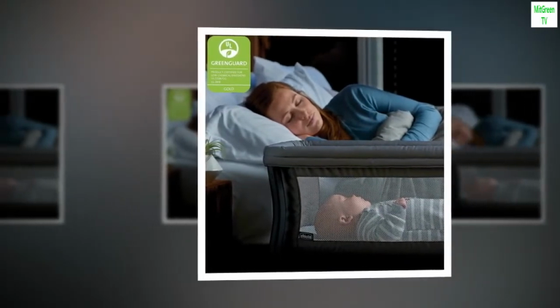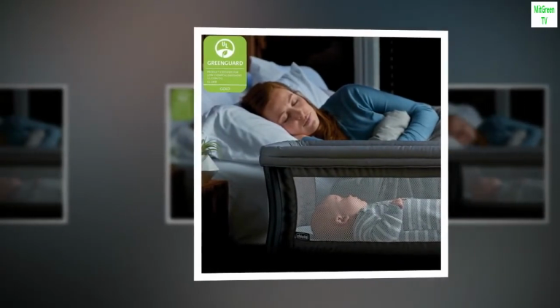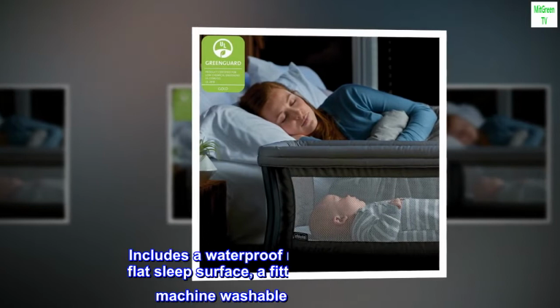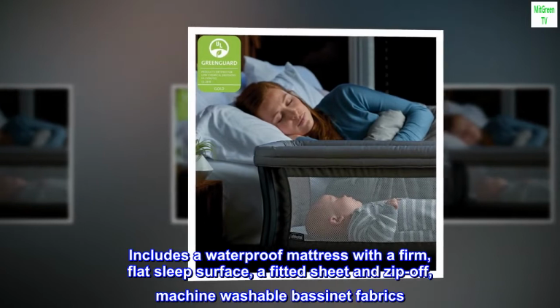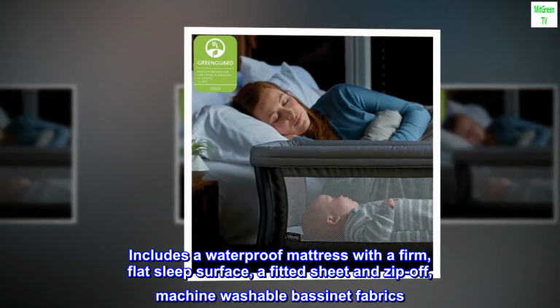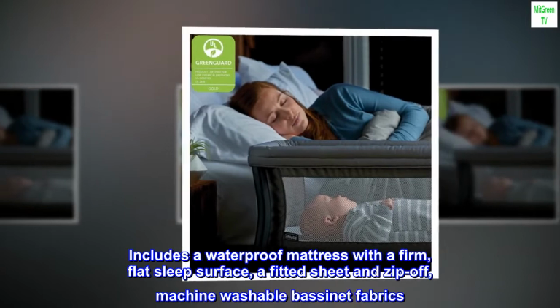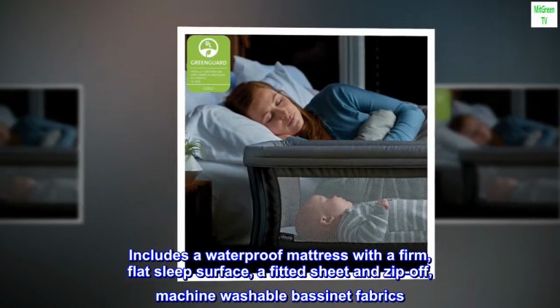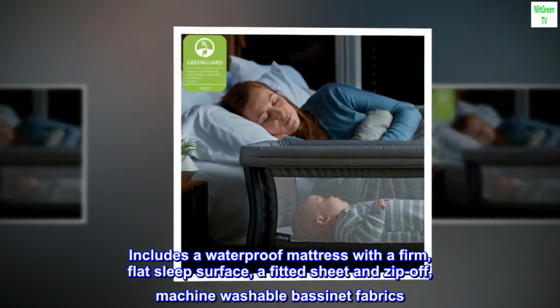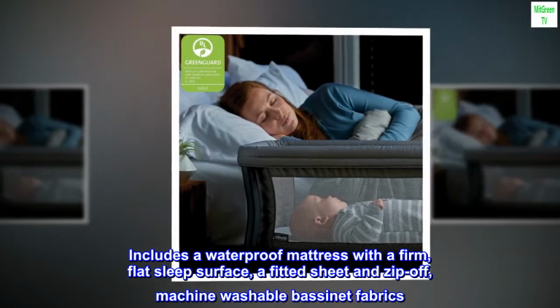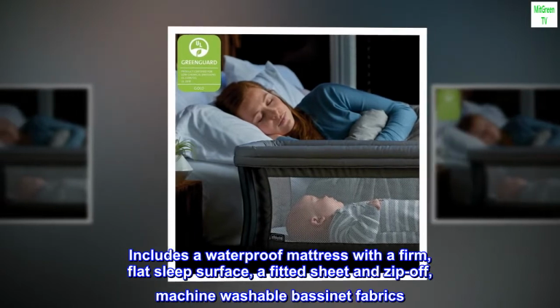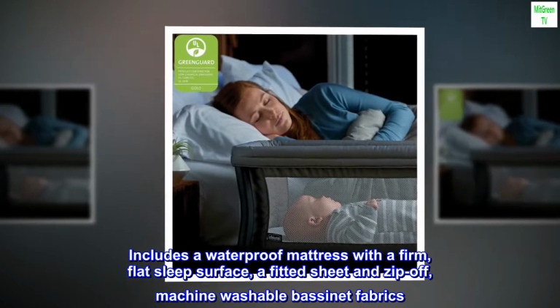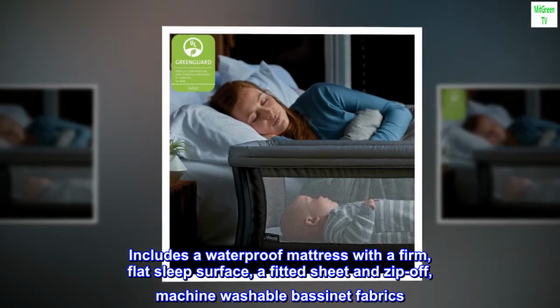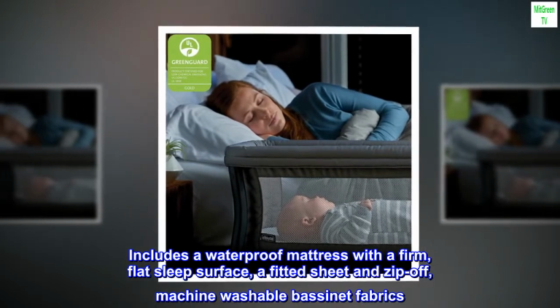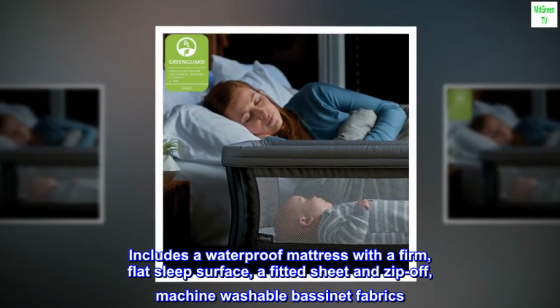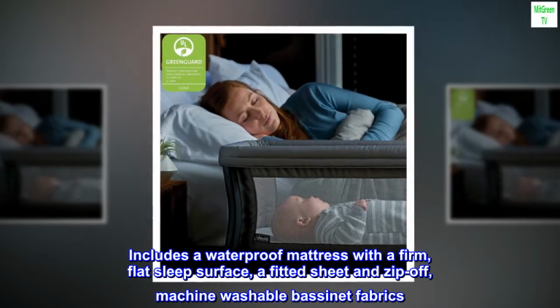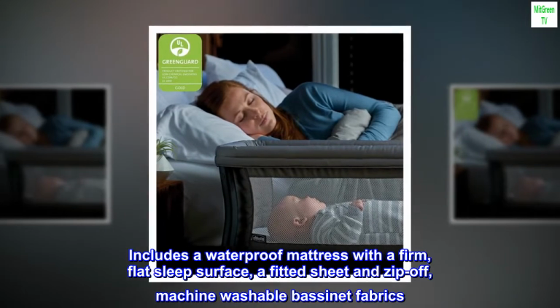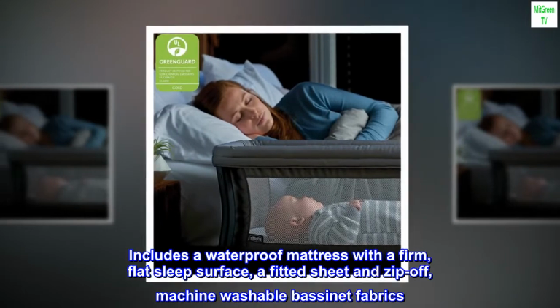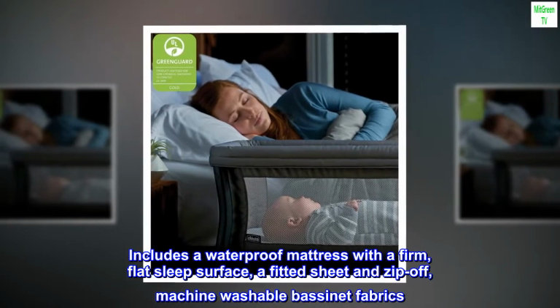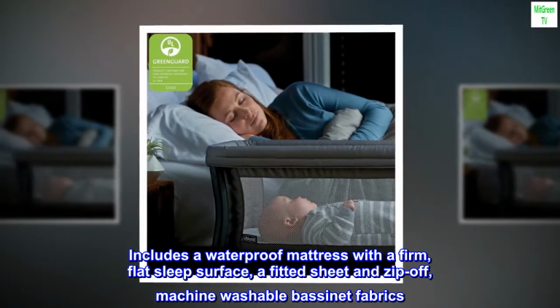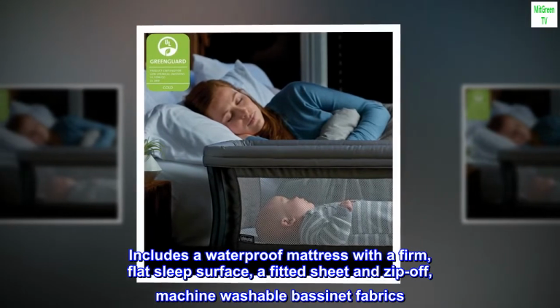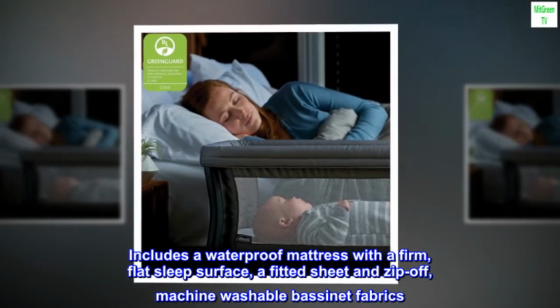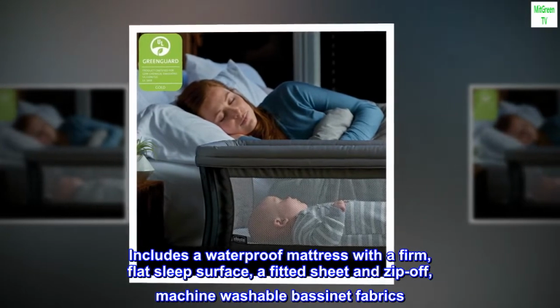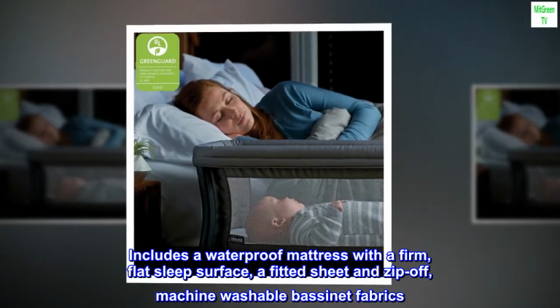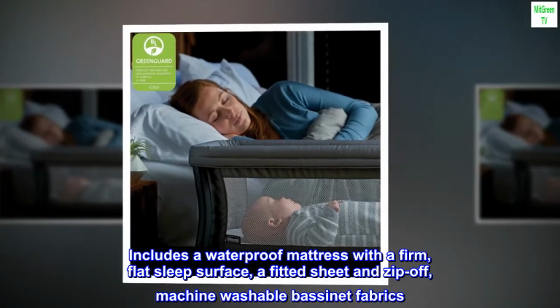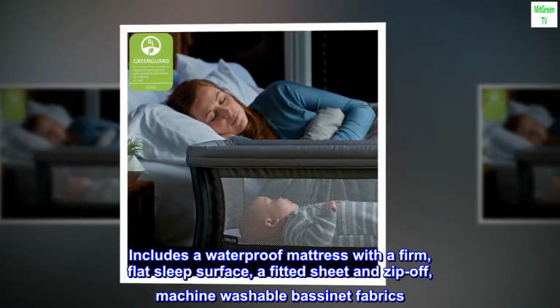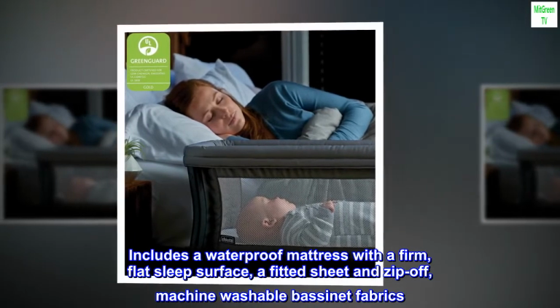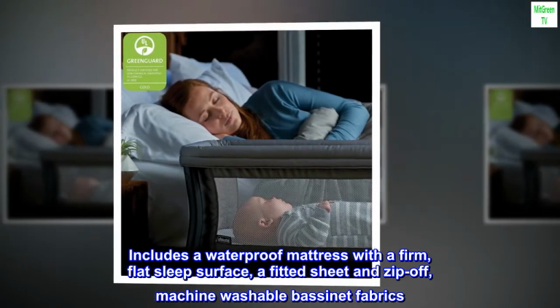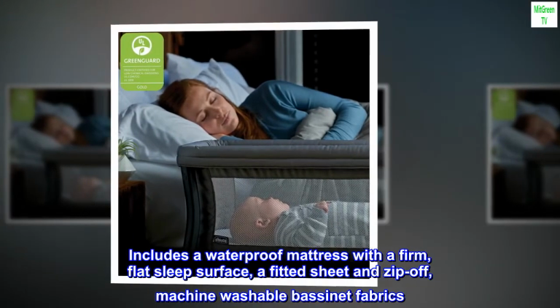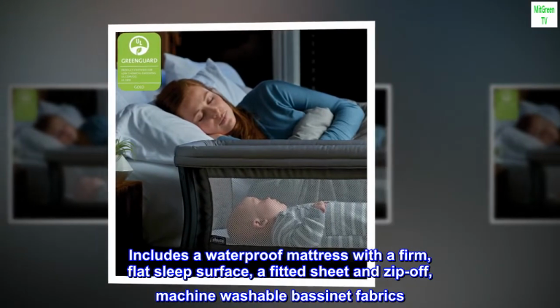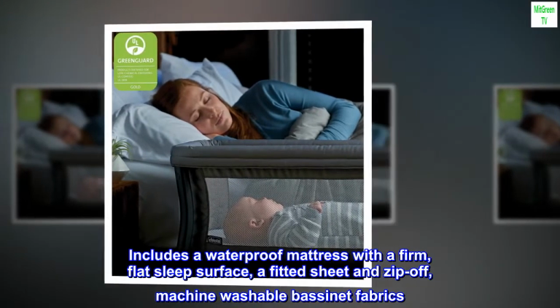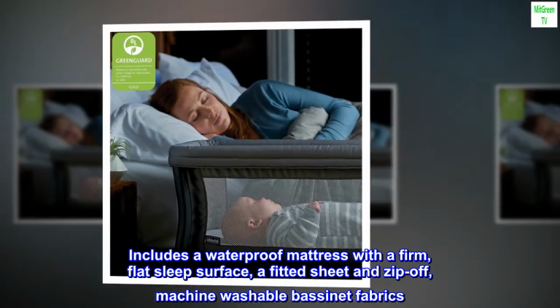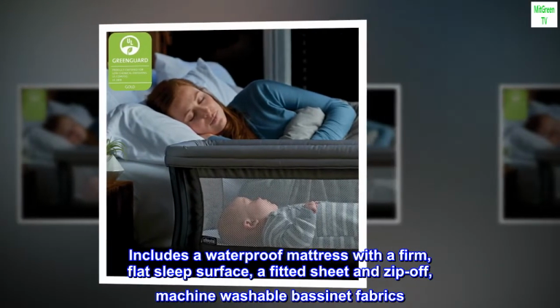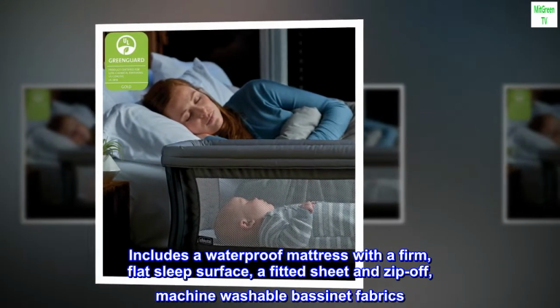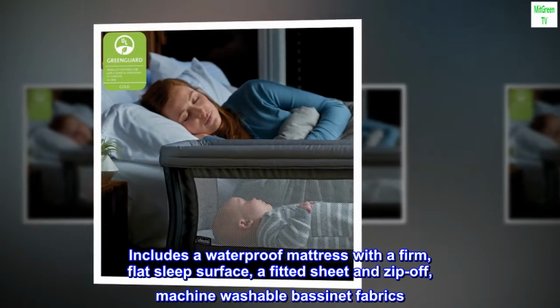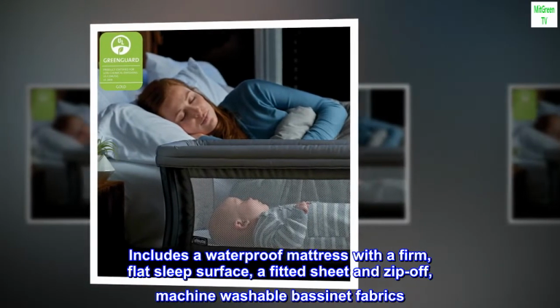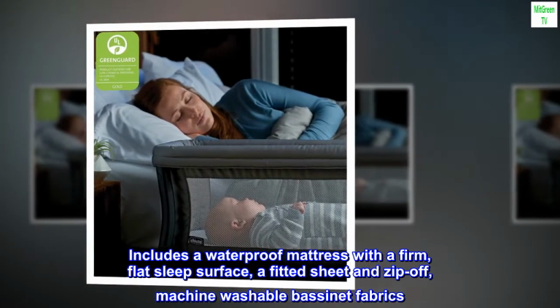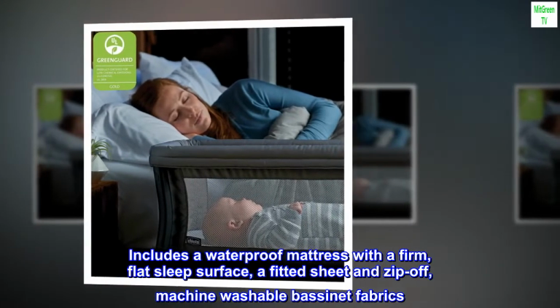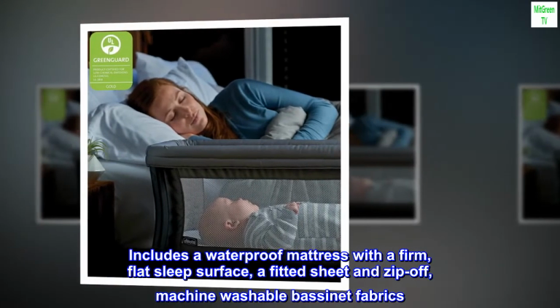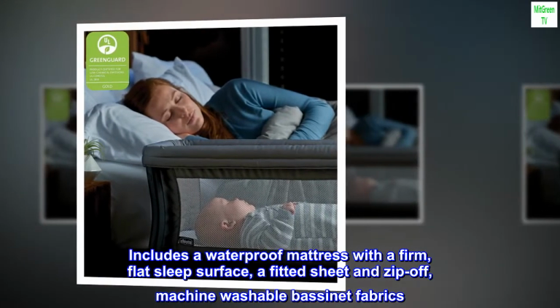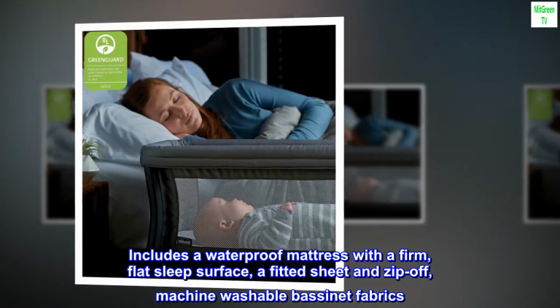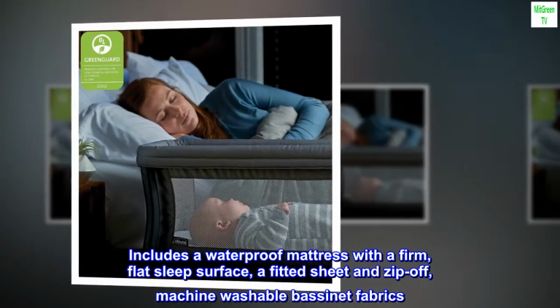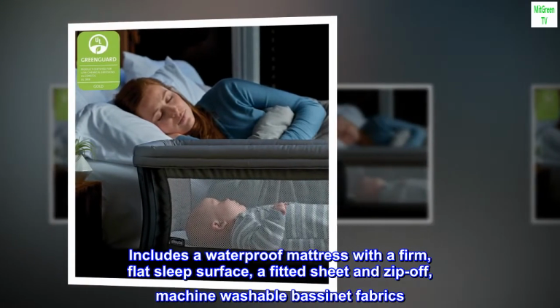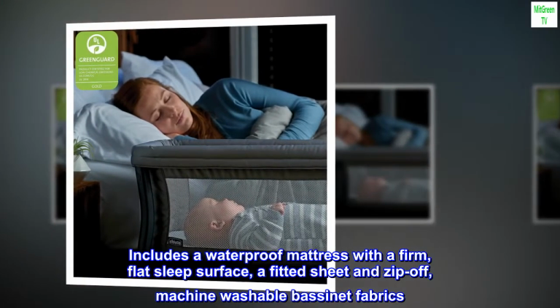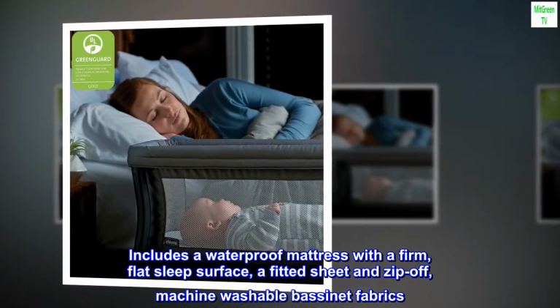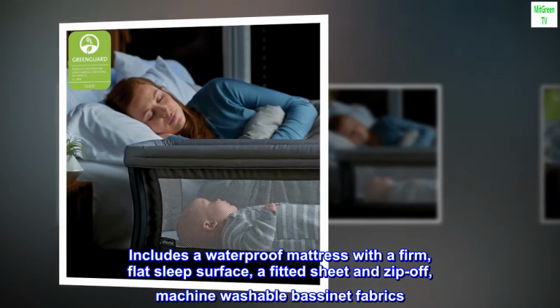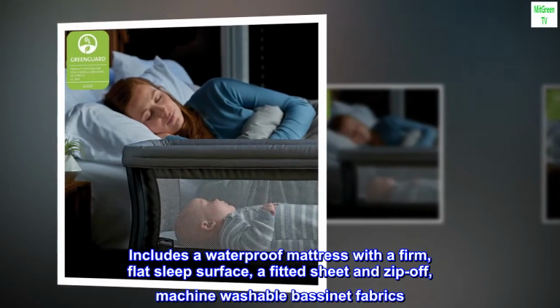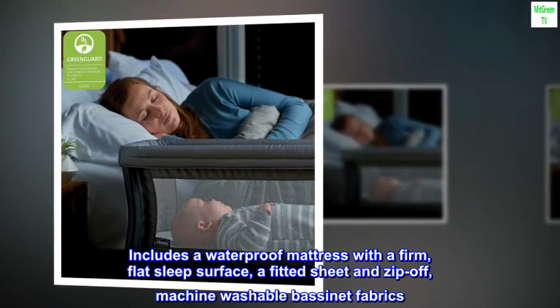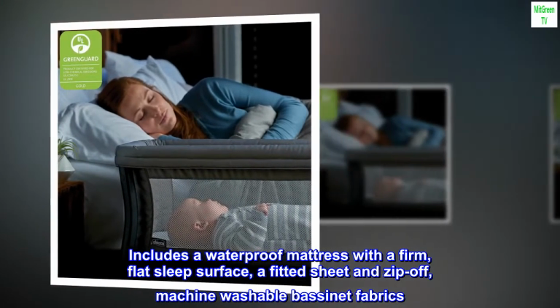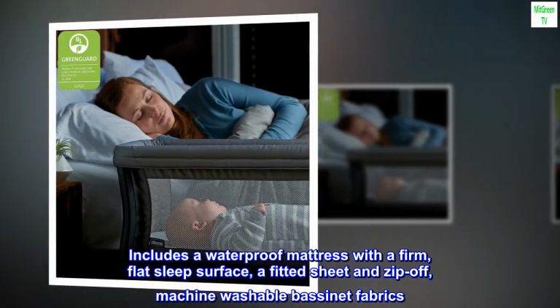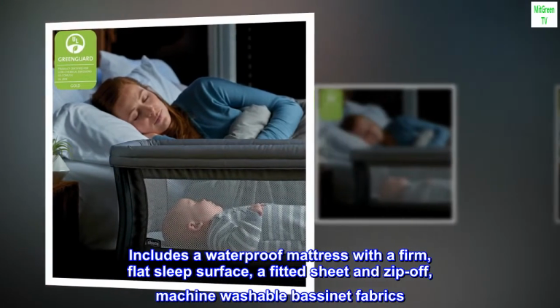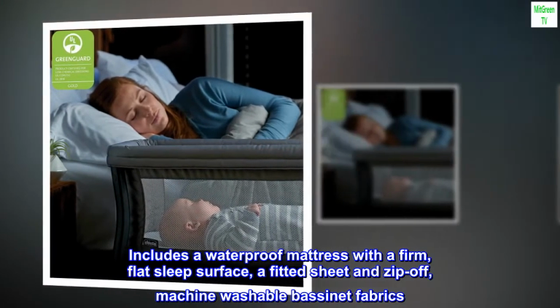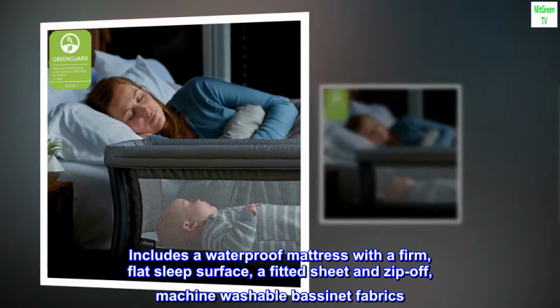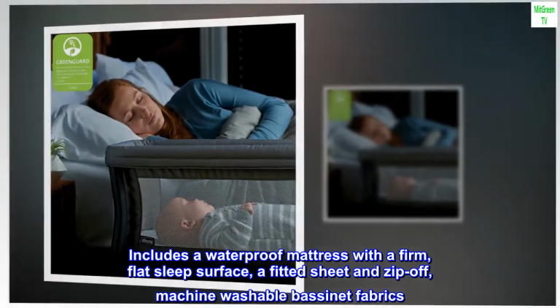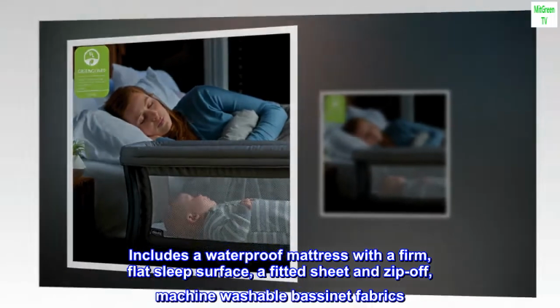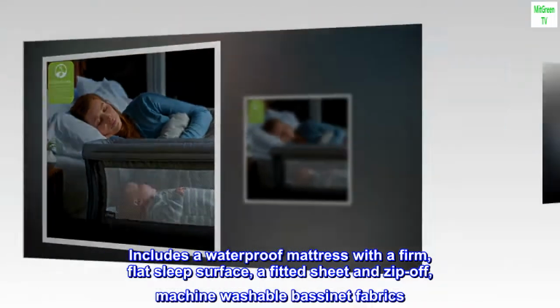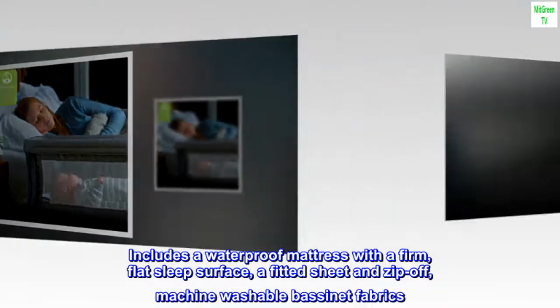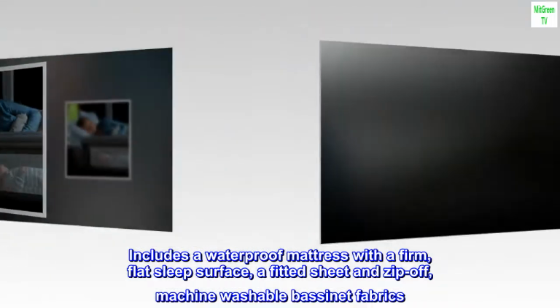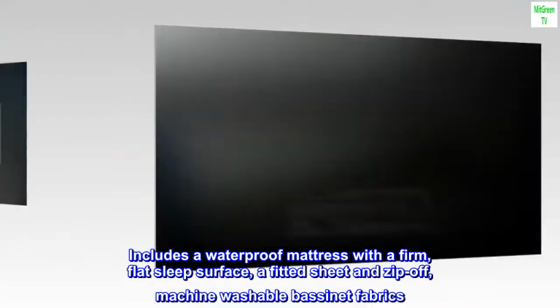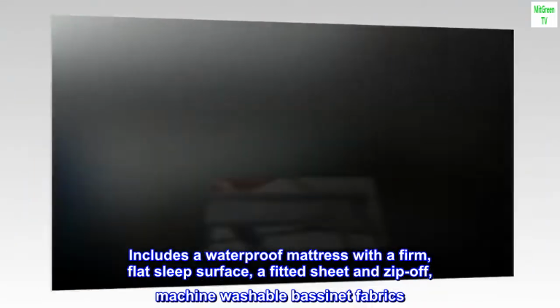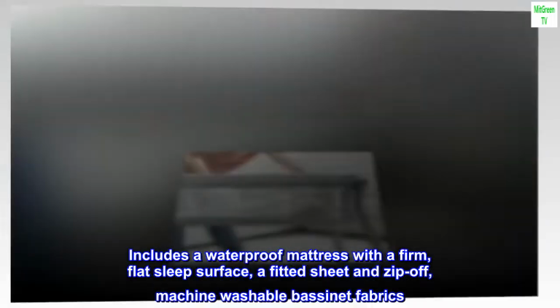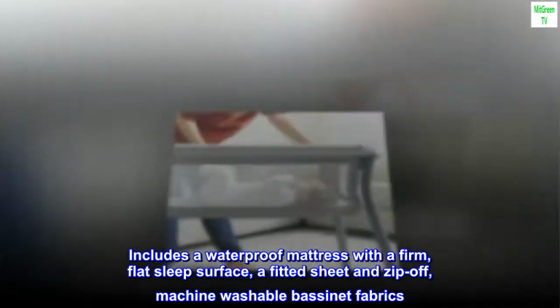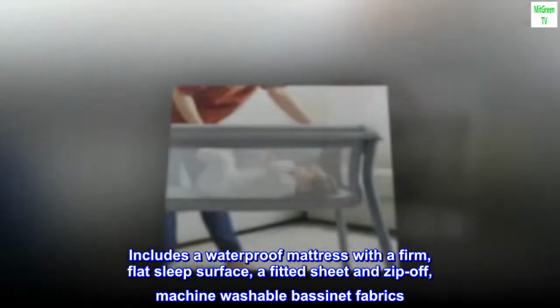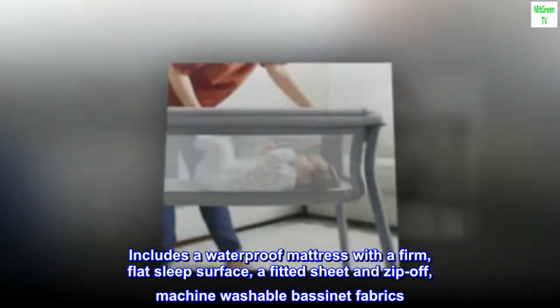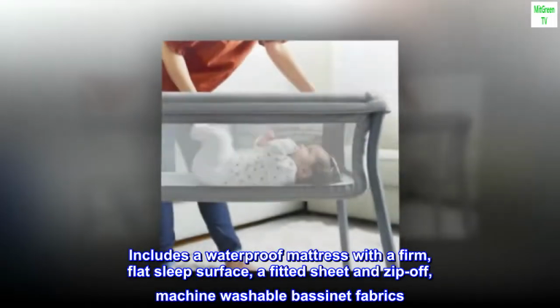Includes a waterproof mattress with a firm, flat sleep surface, a fitted sheet, and zip-off, machine-washable bassinet fabrics.